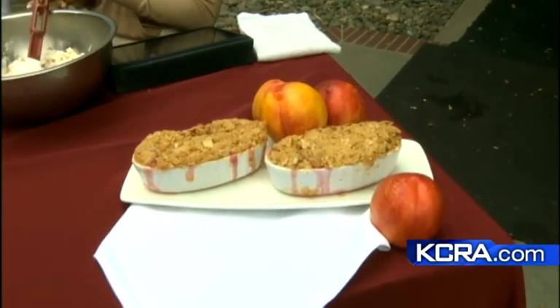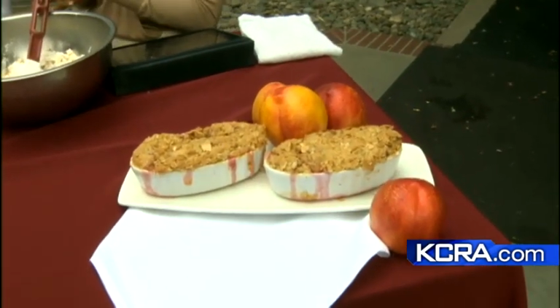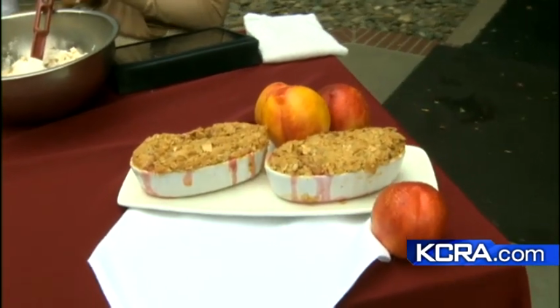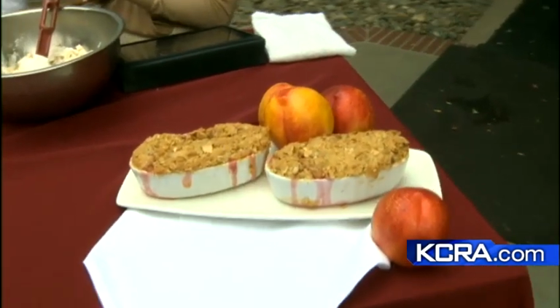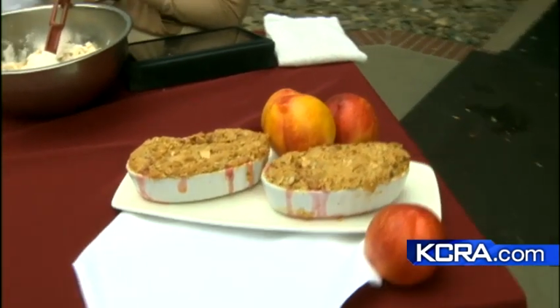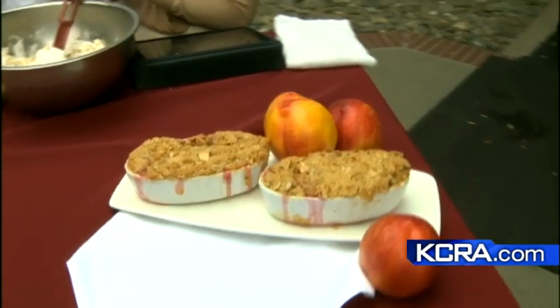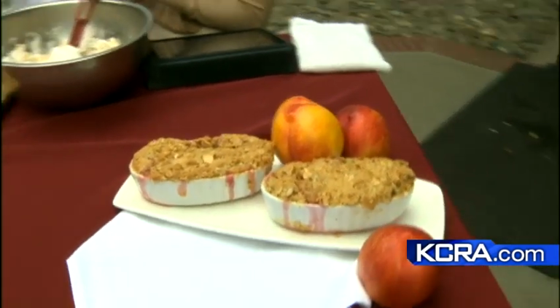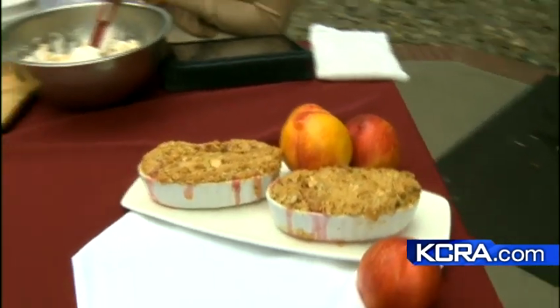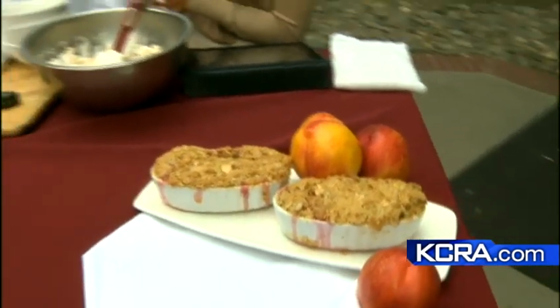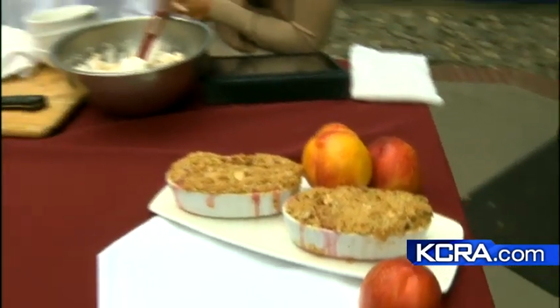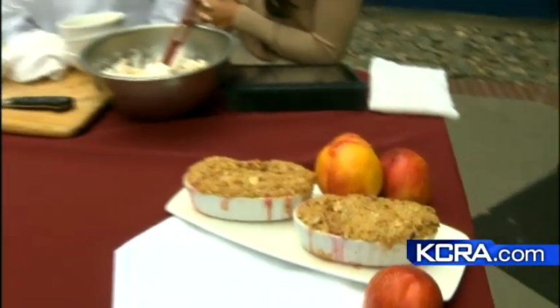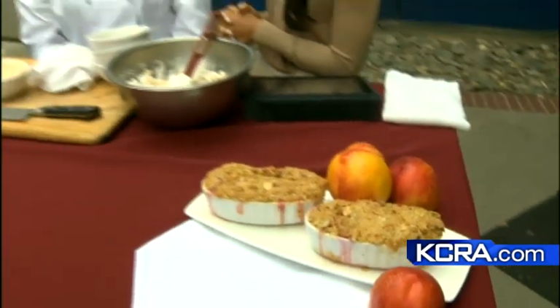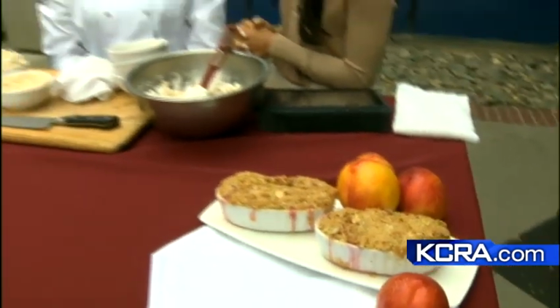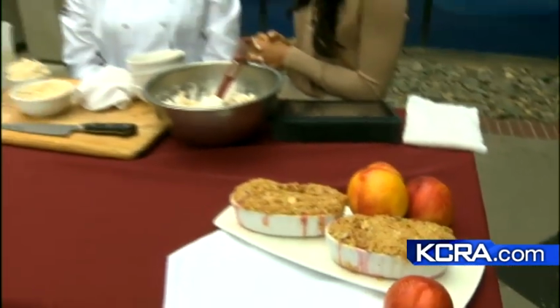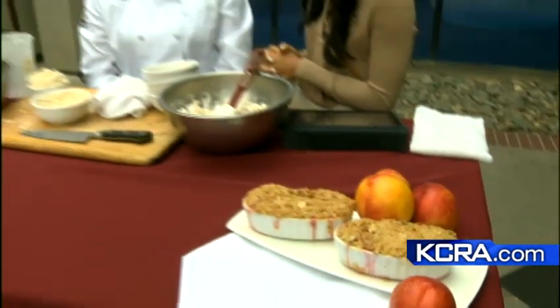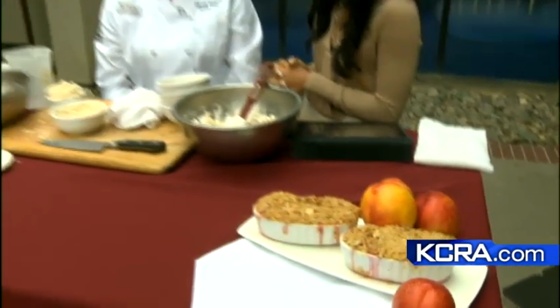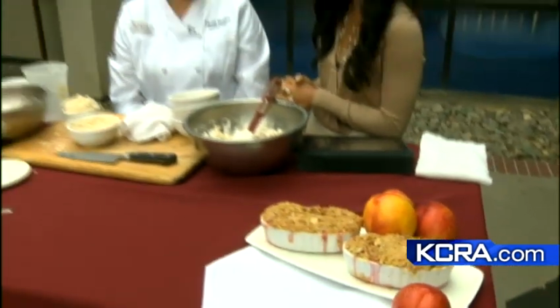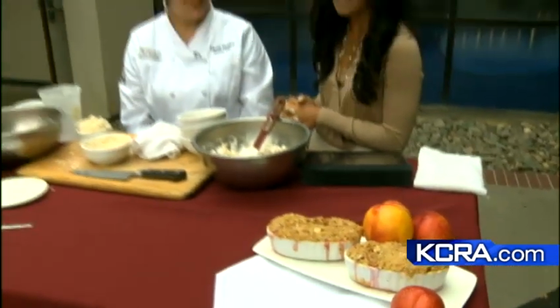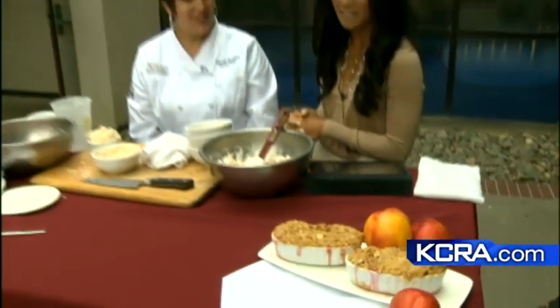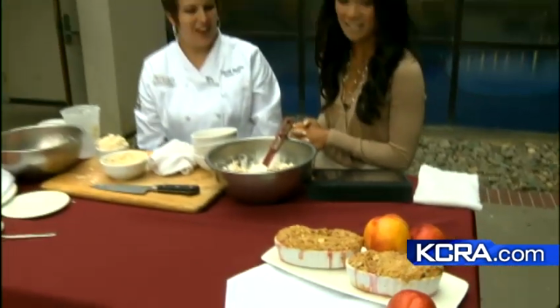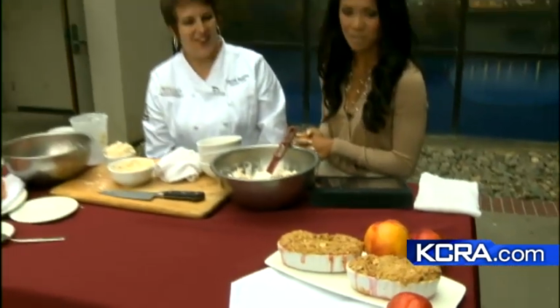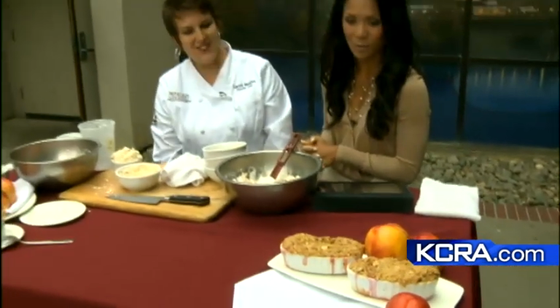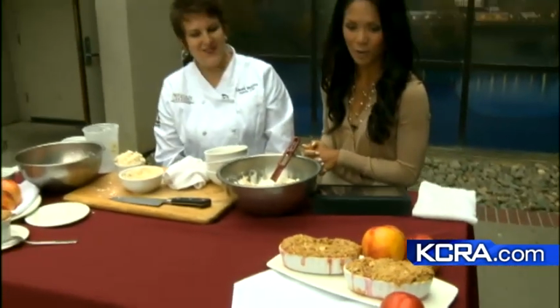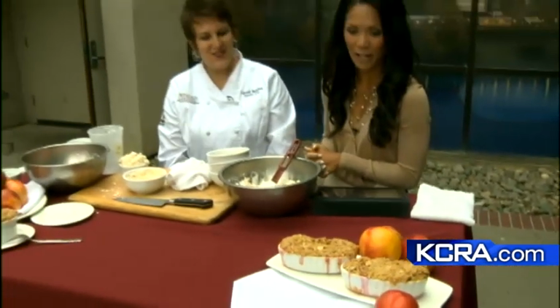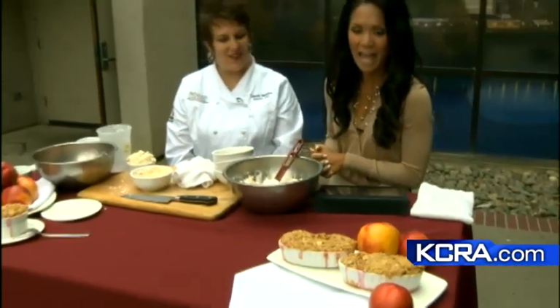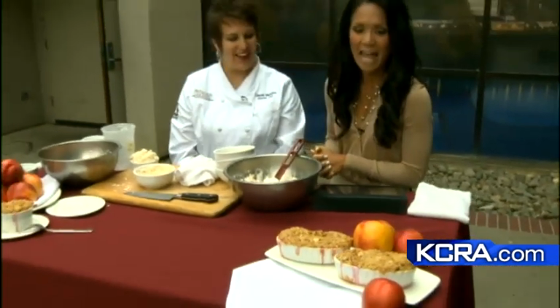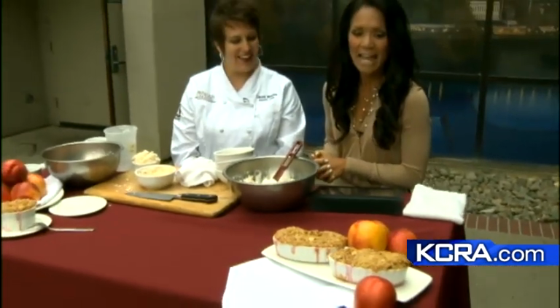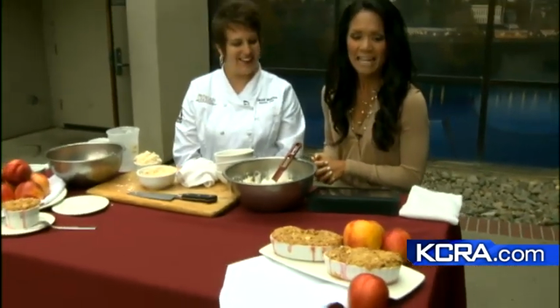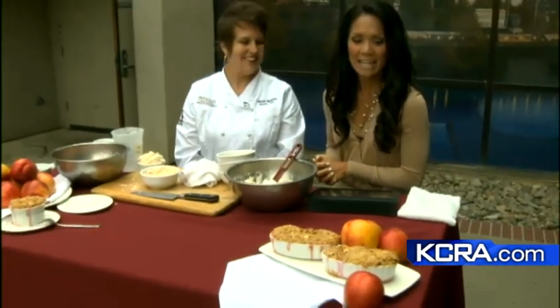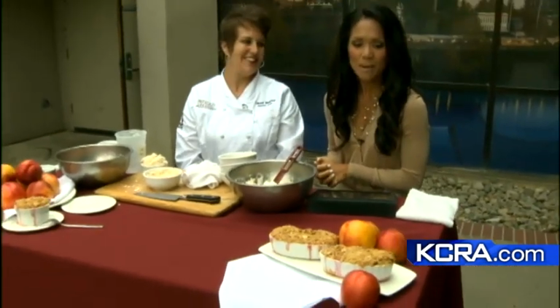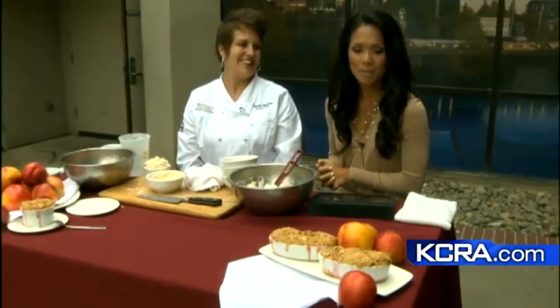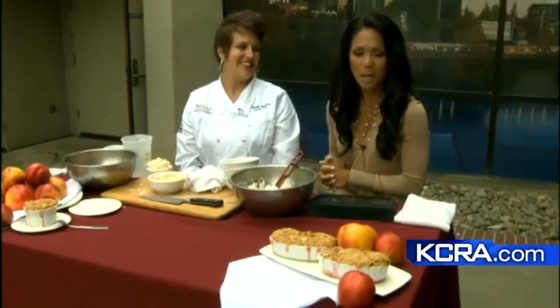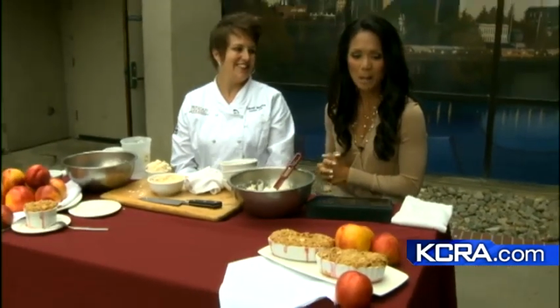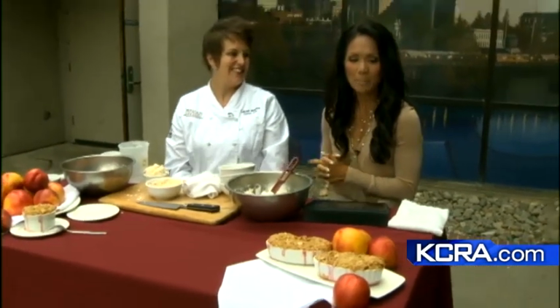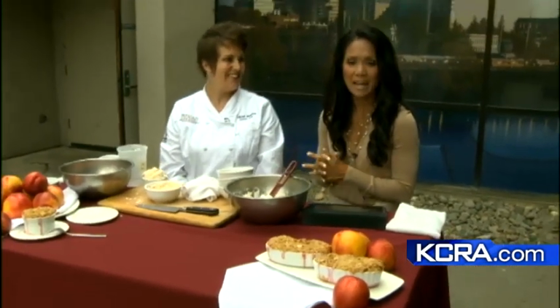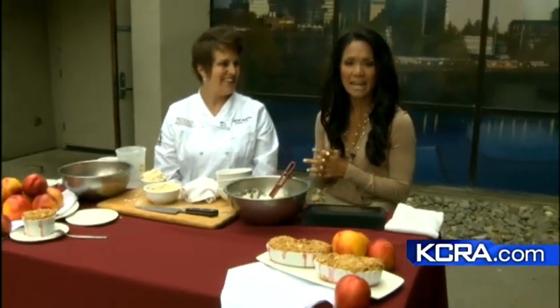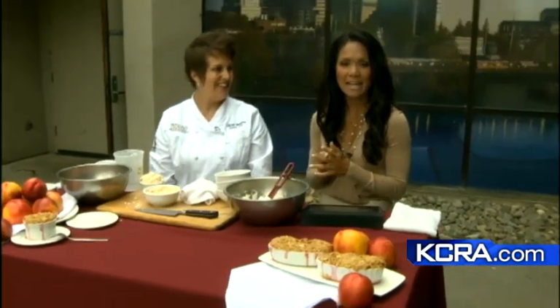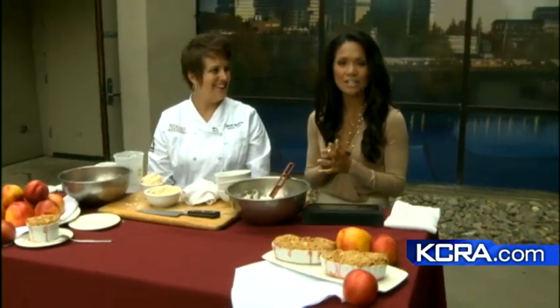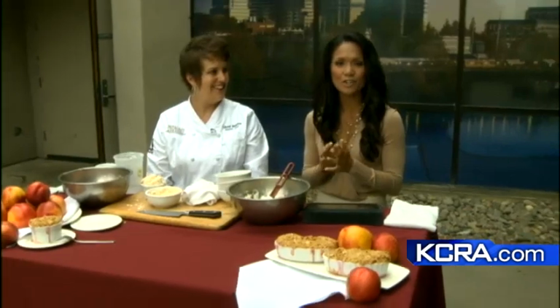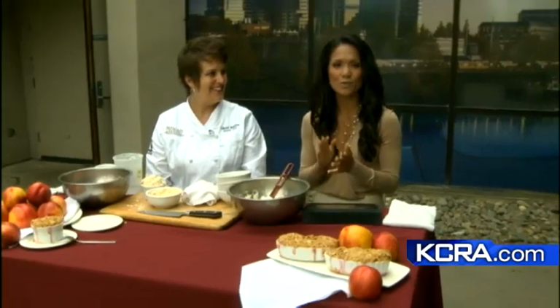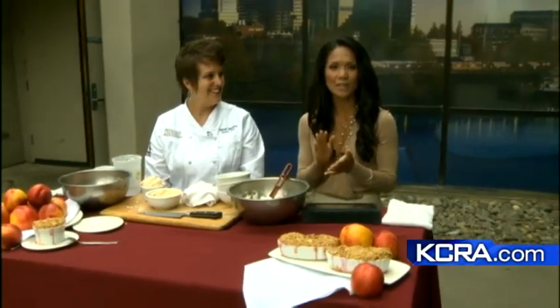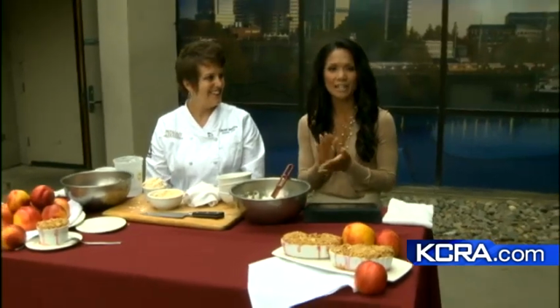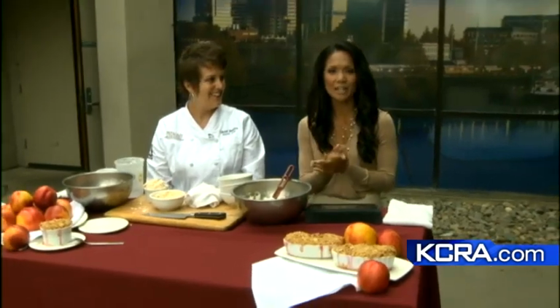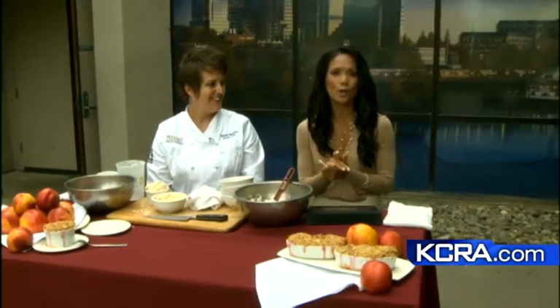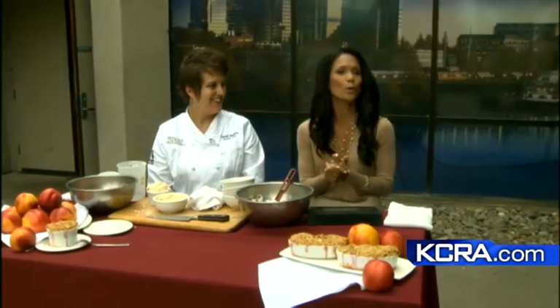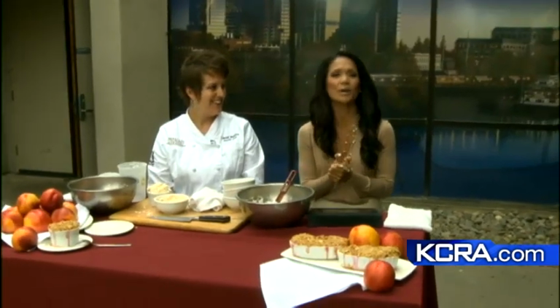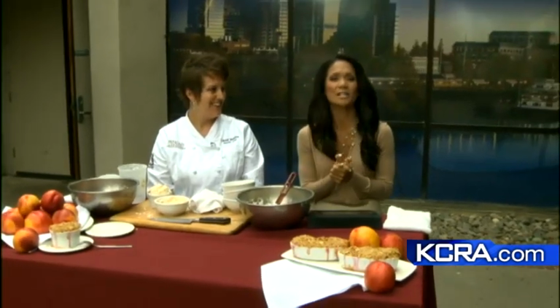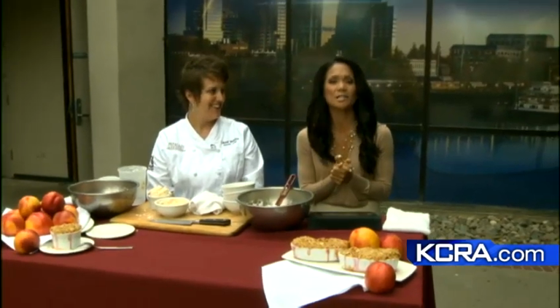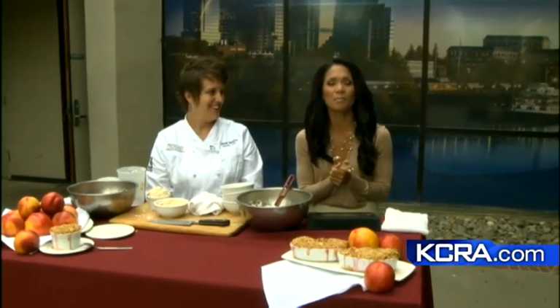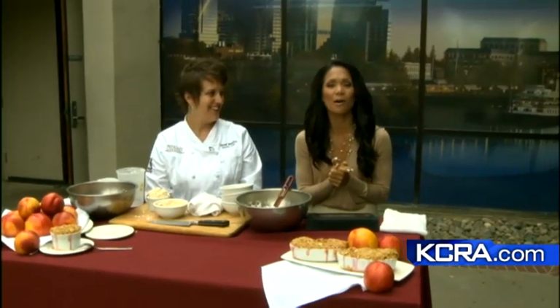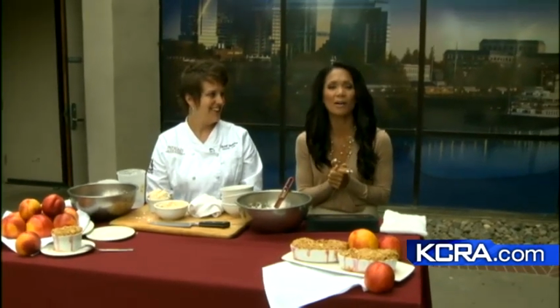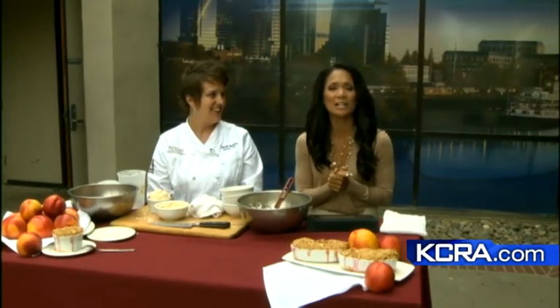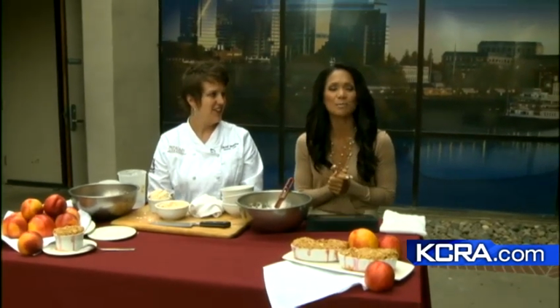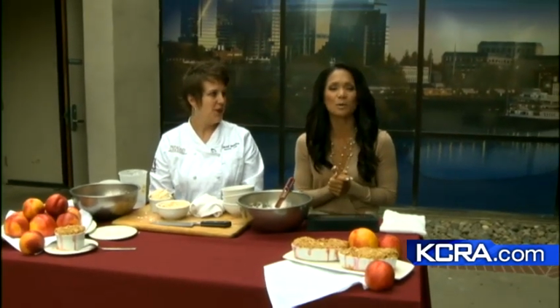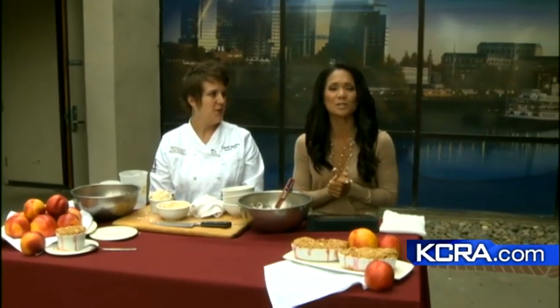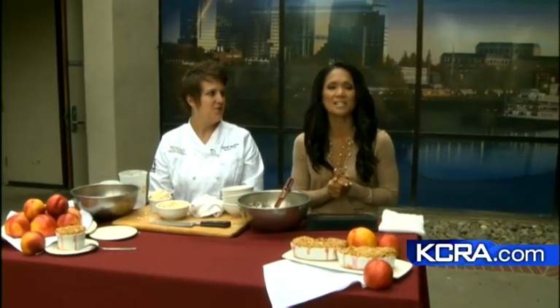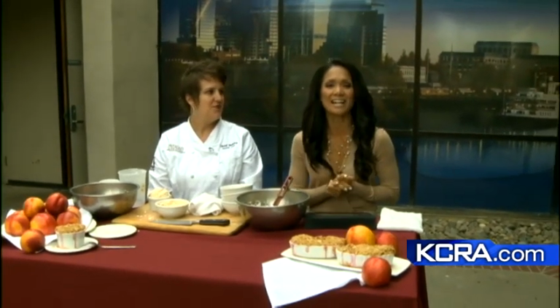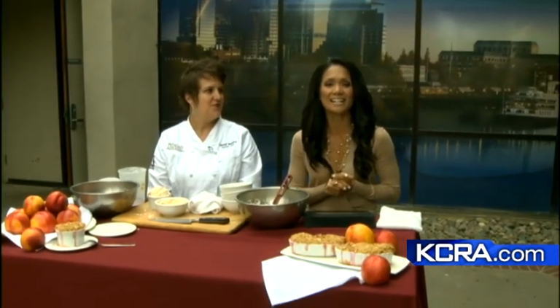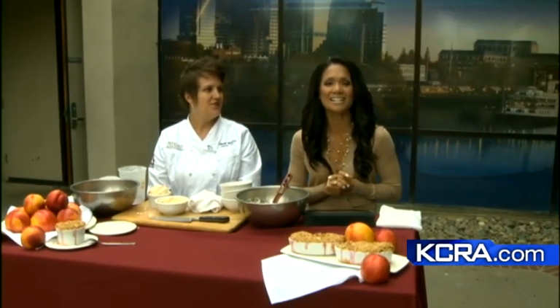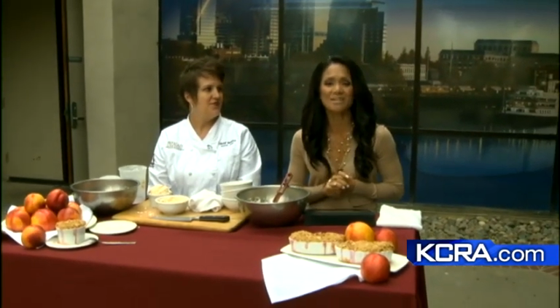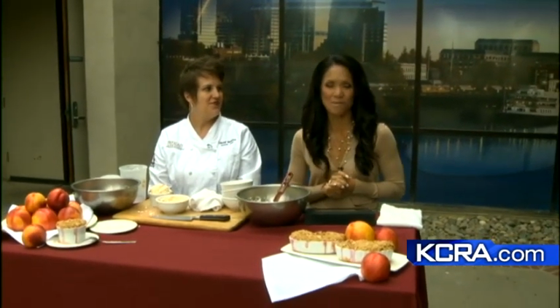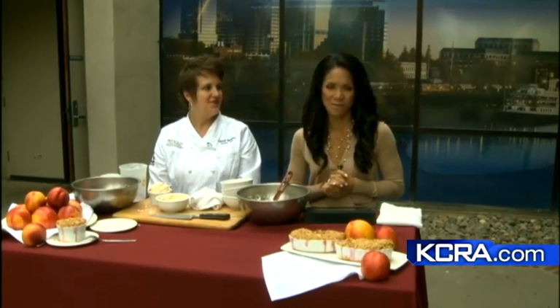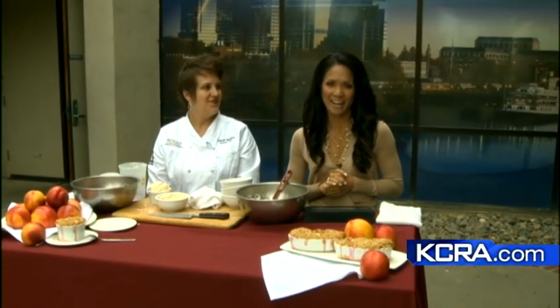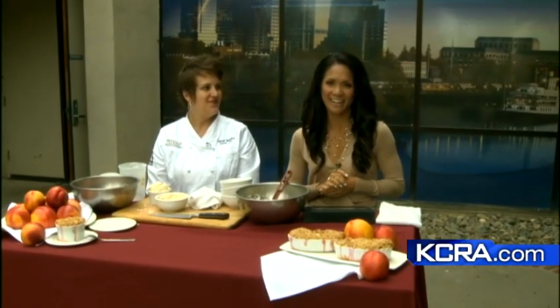Chef Laurel, thanks so much for being with us this morning. Yum yum, nectarine crisp! All right, sports is next — keep it right here.